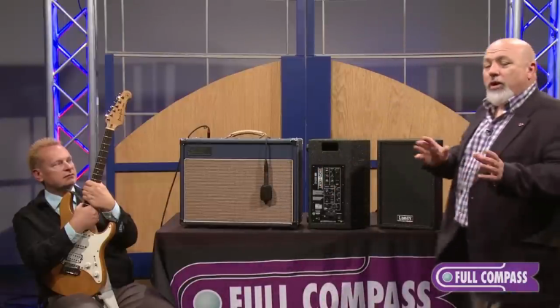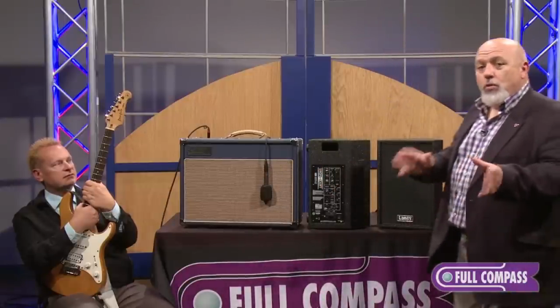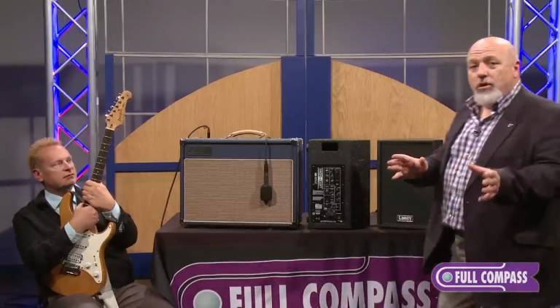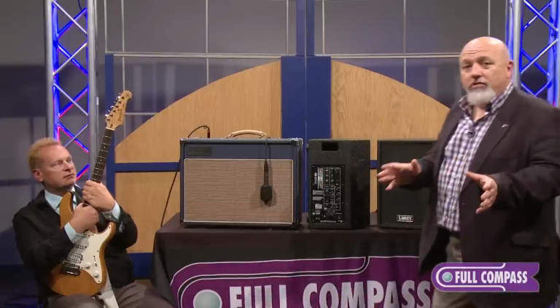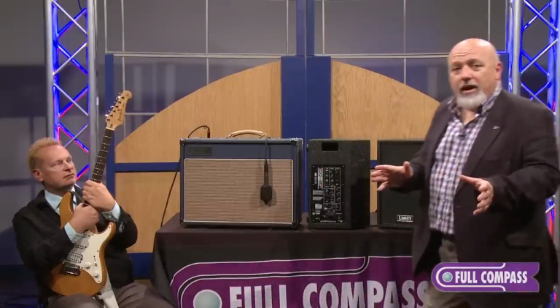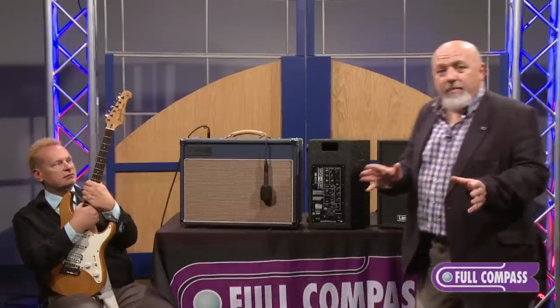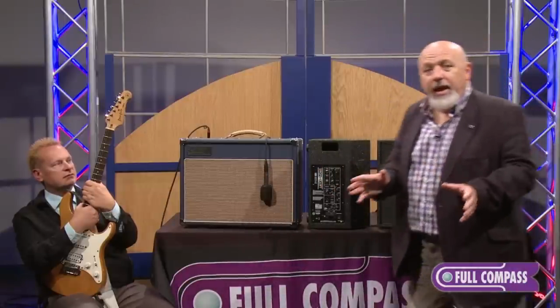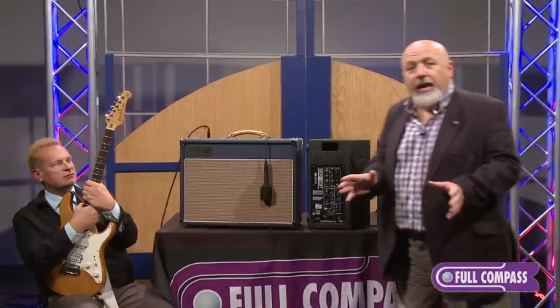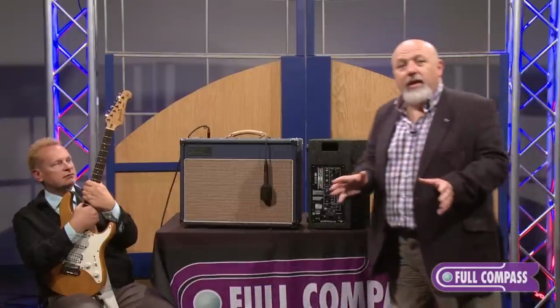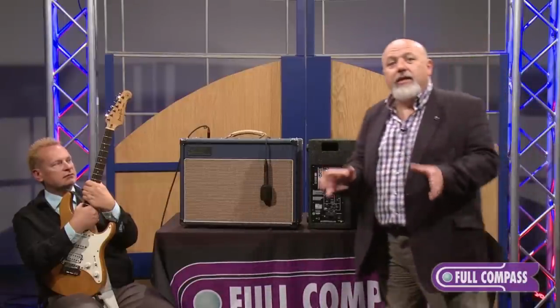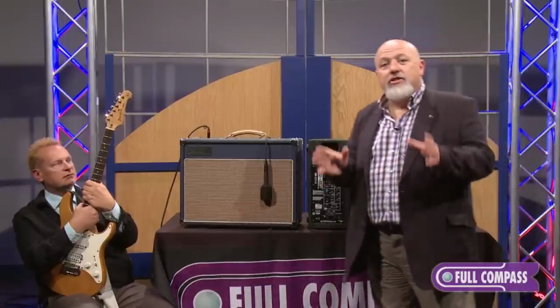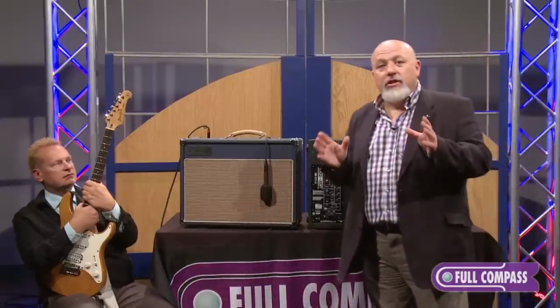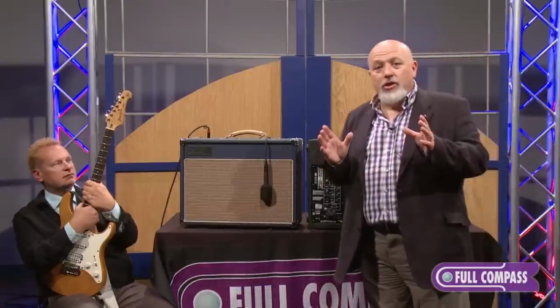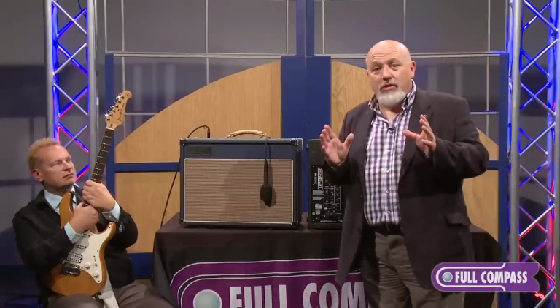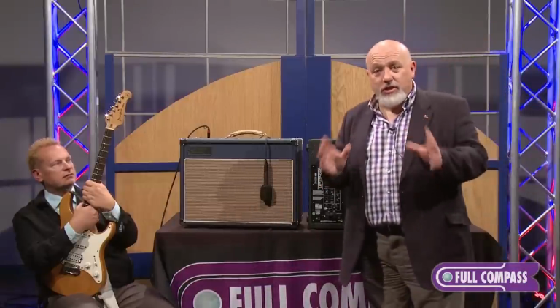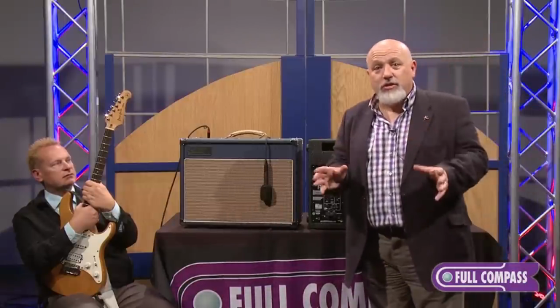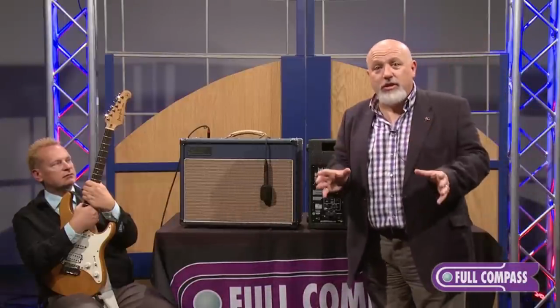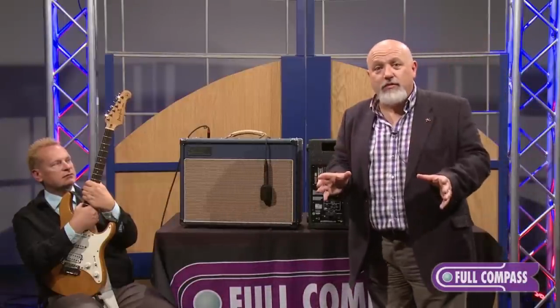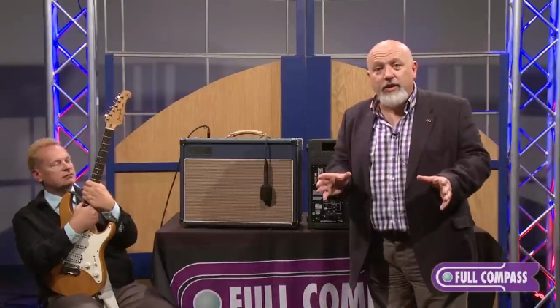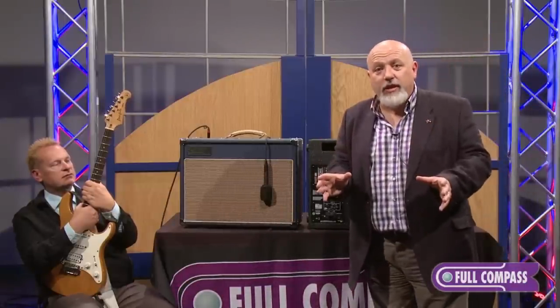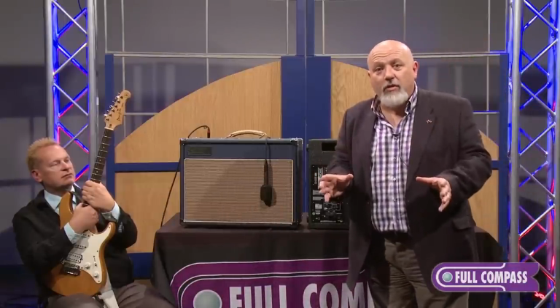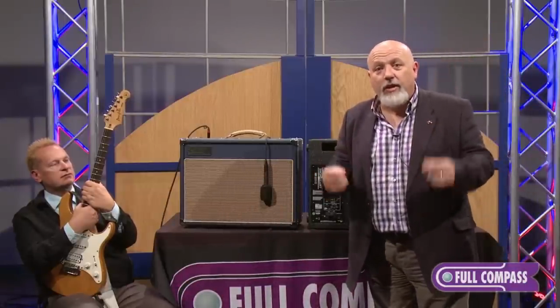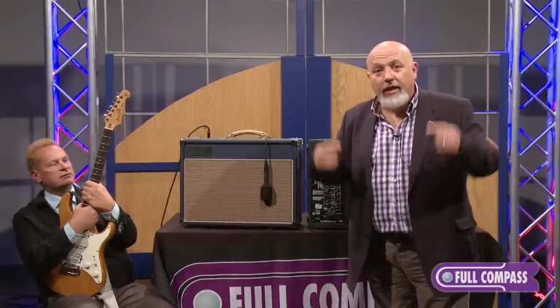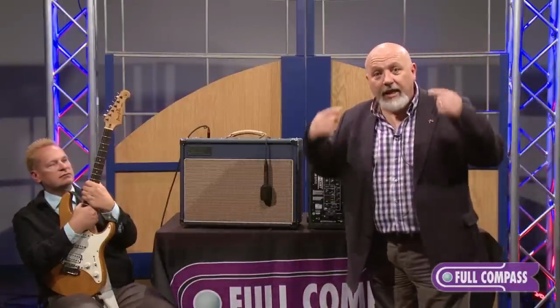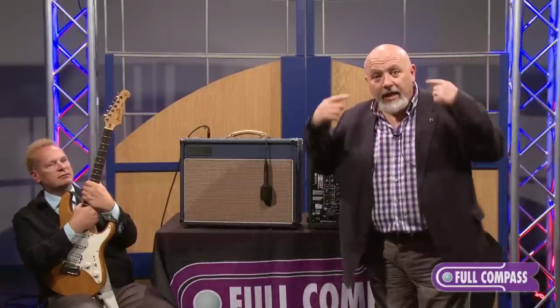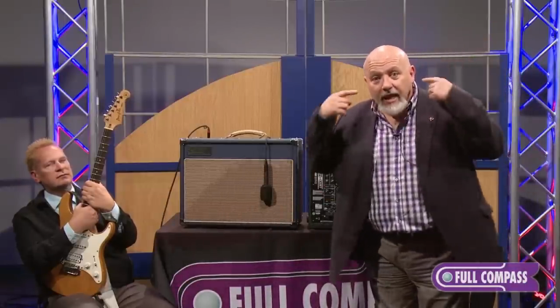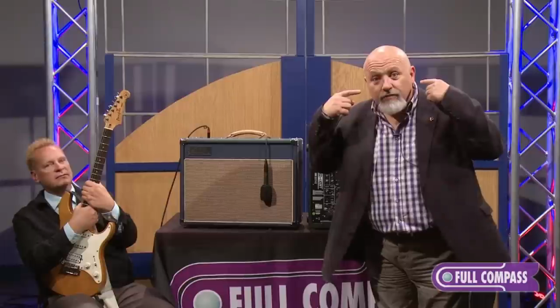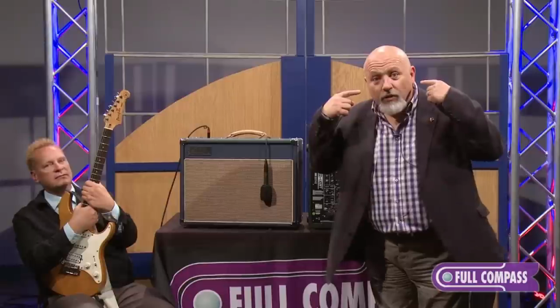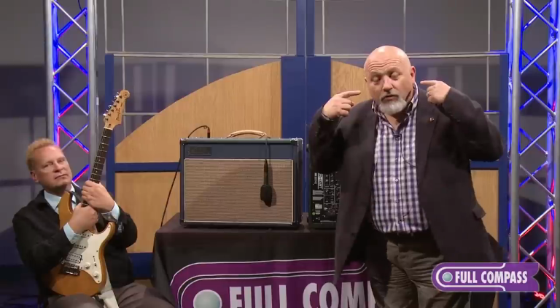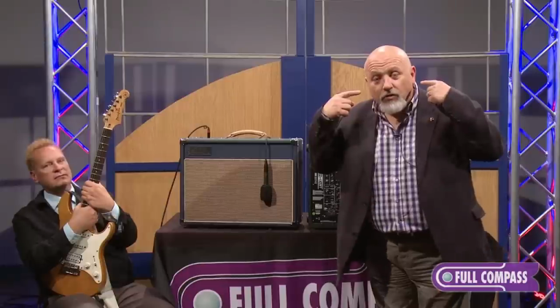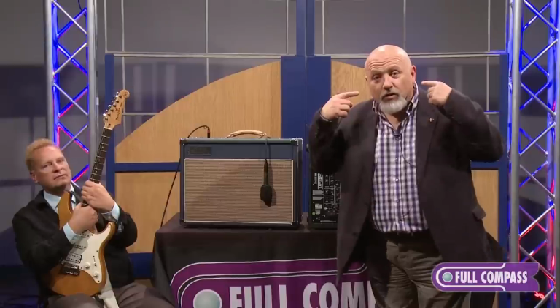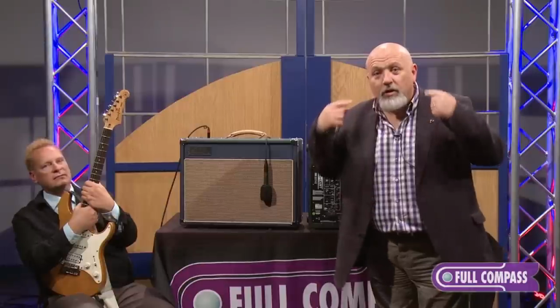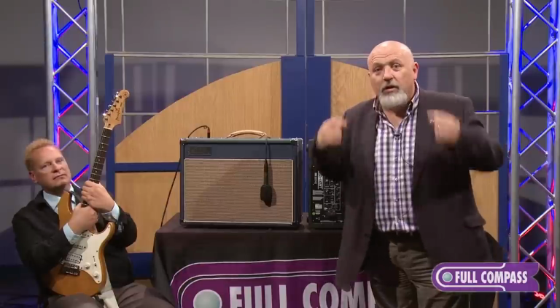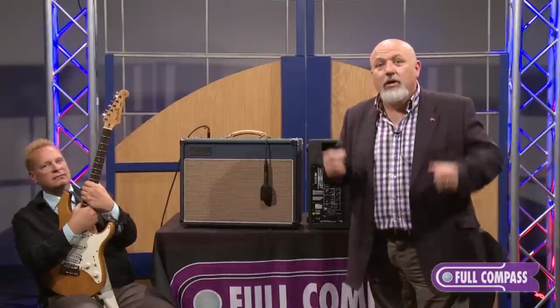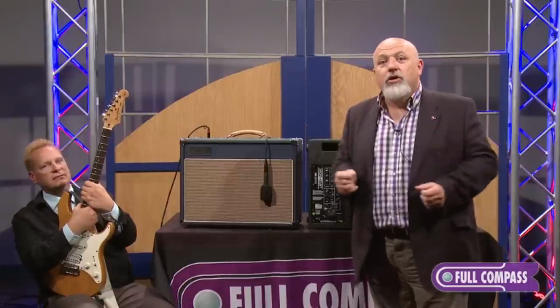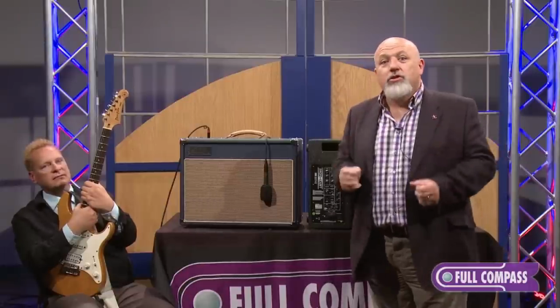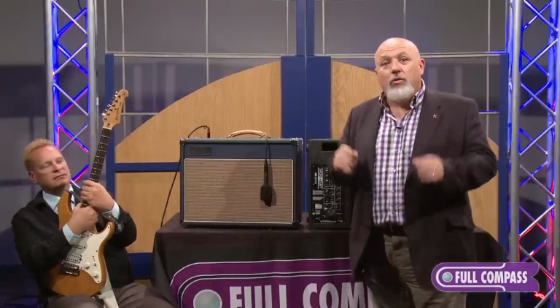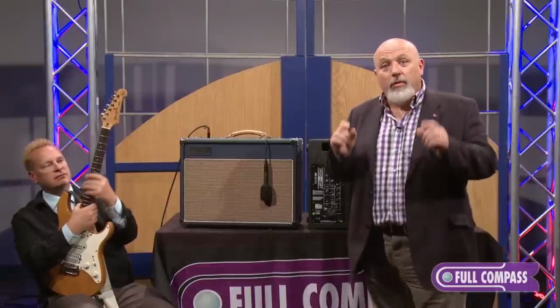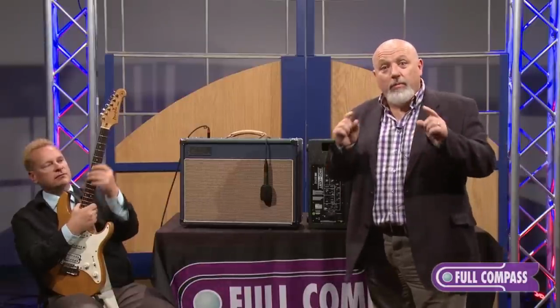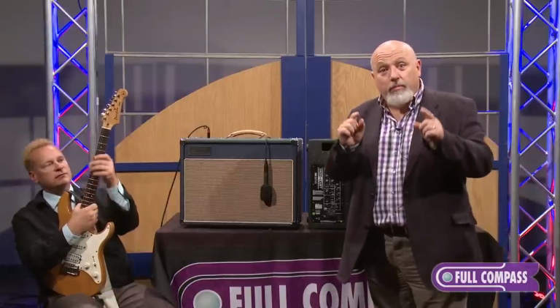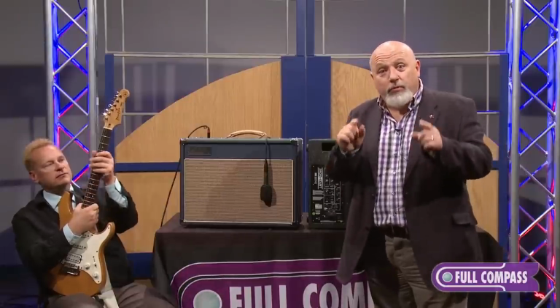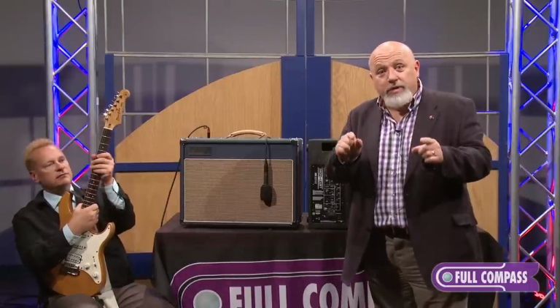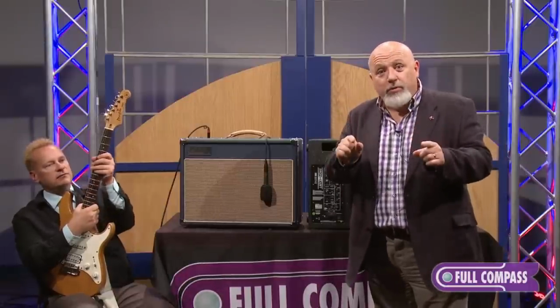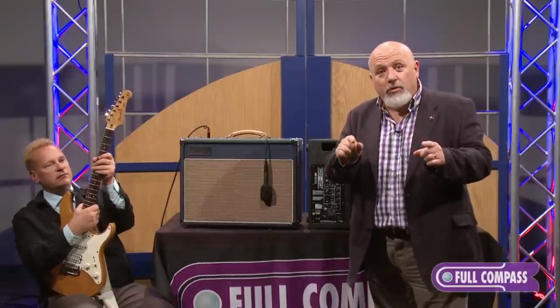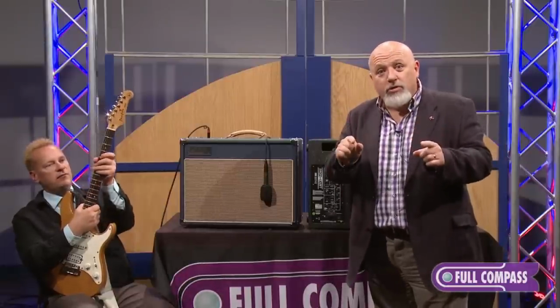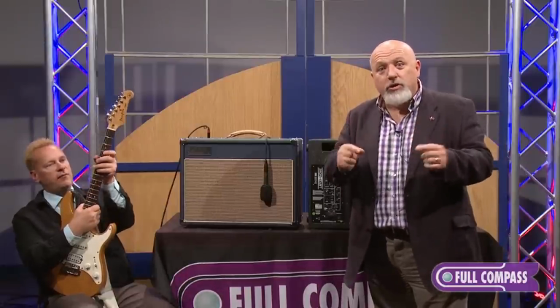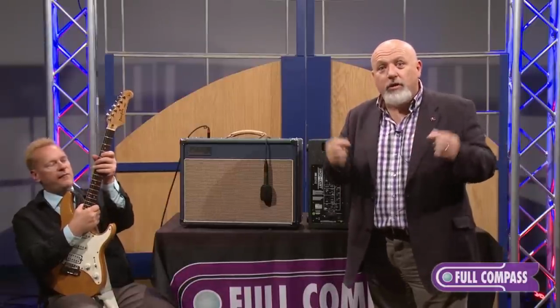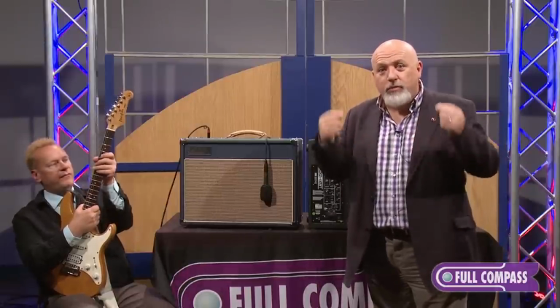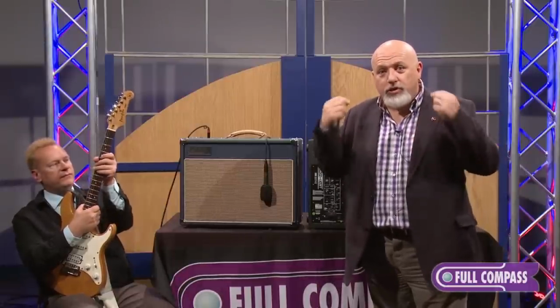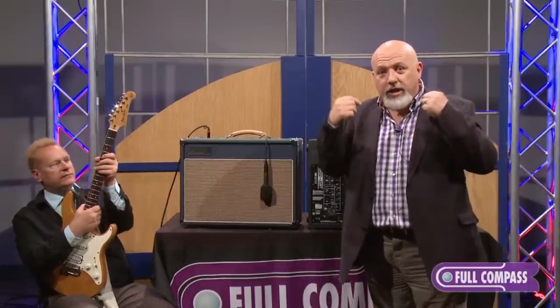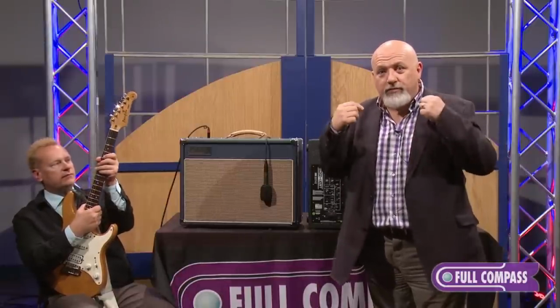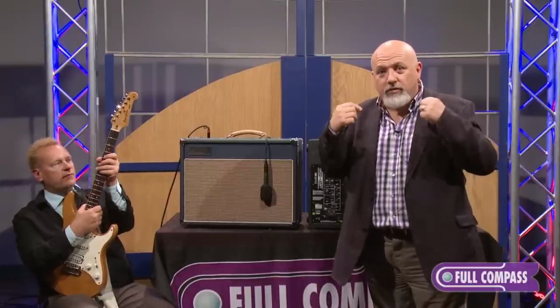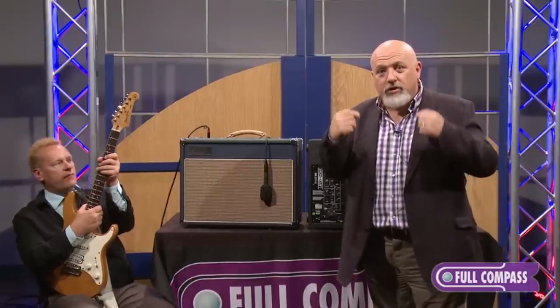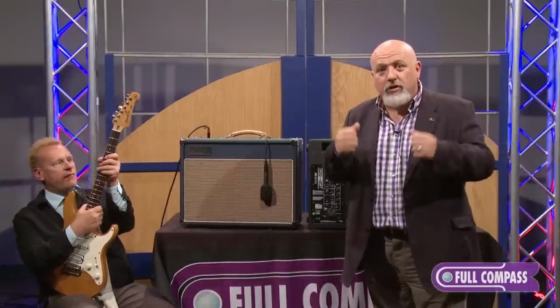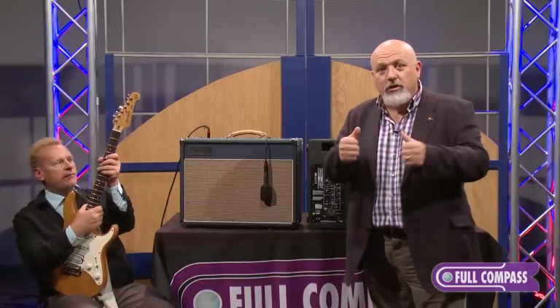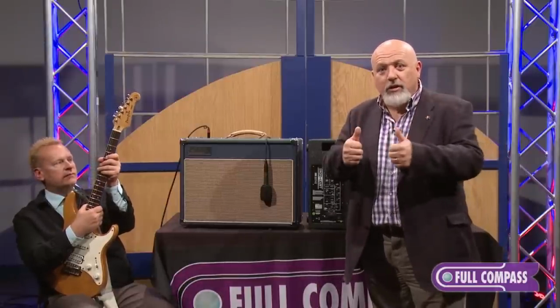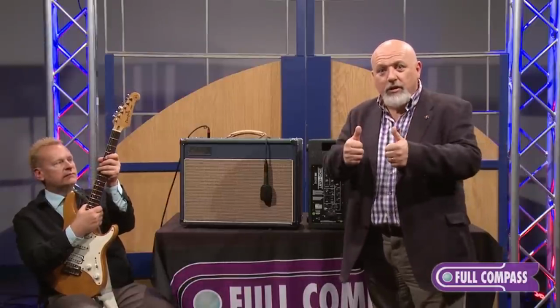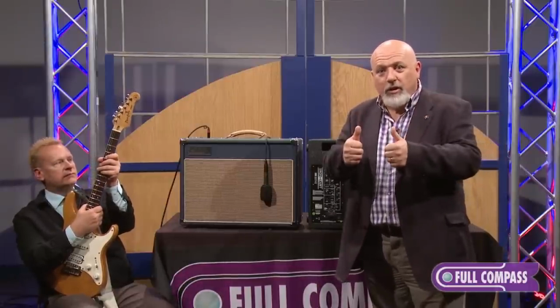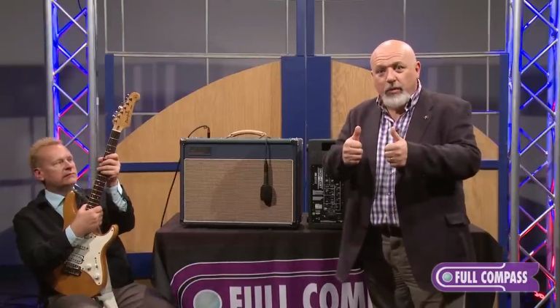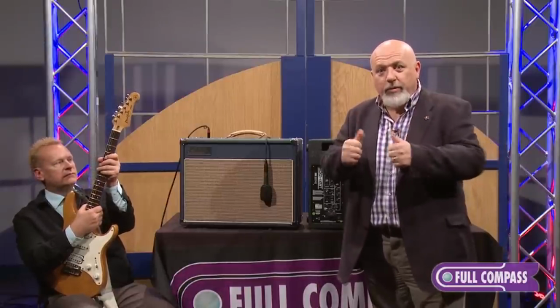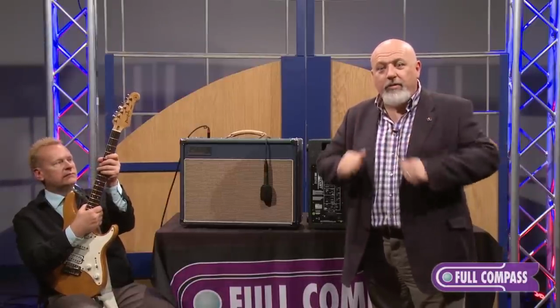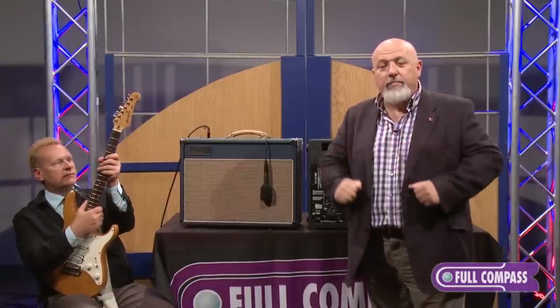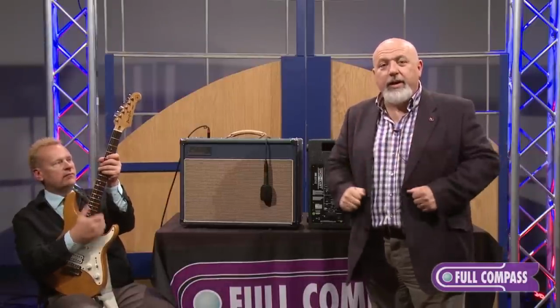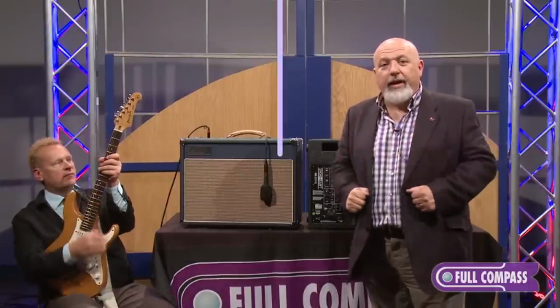What I would recommend is that you listen to this video in headphones. So press pause, put your headphones on, and we'll be right back.